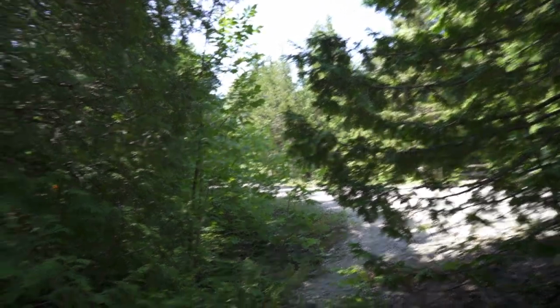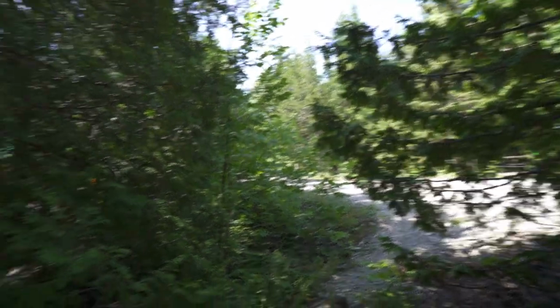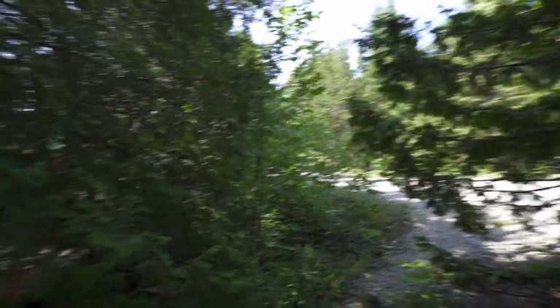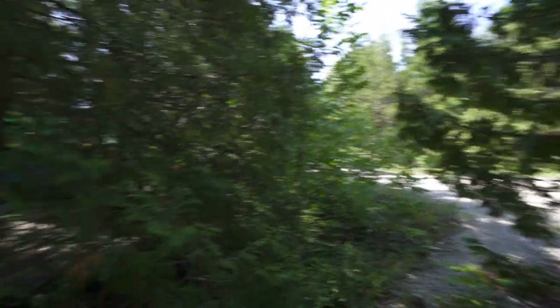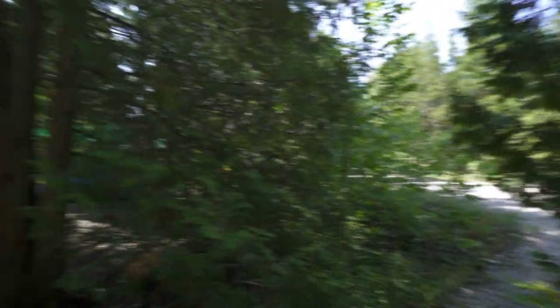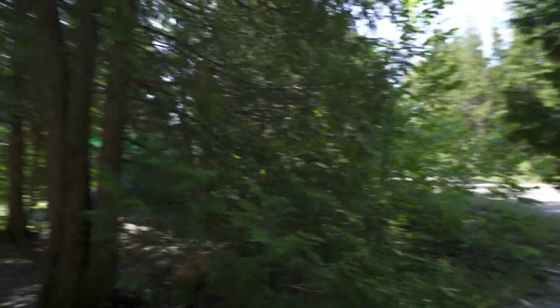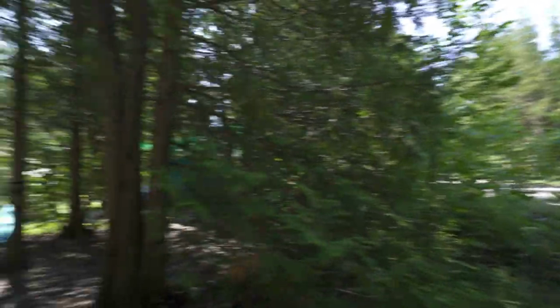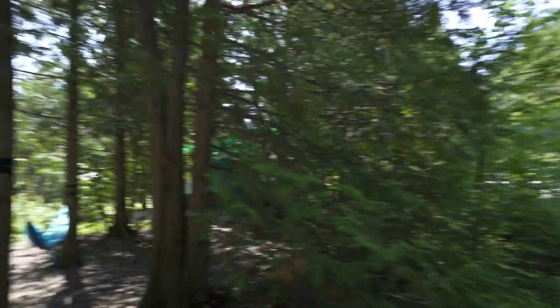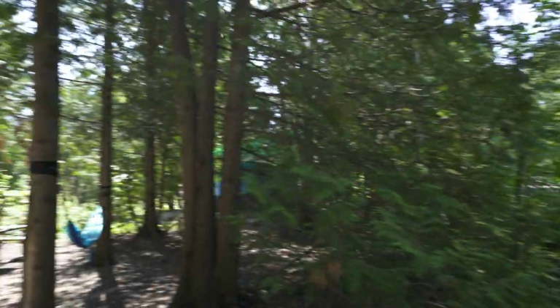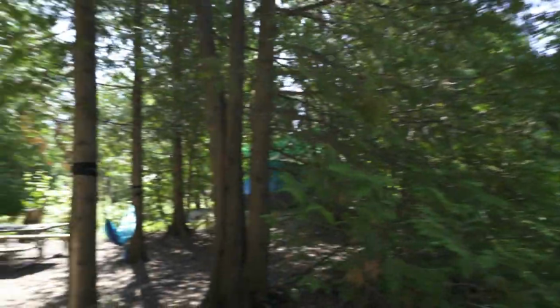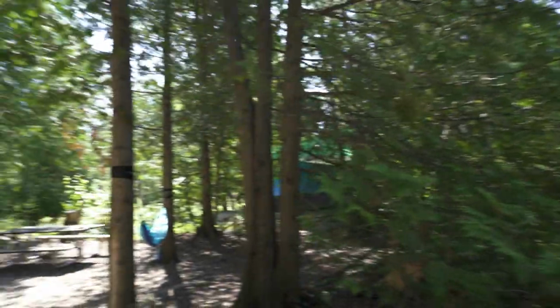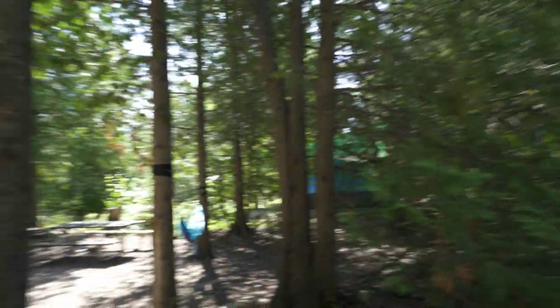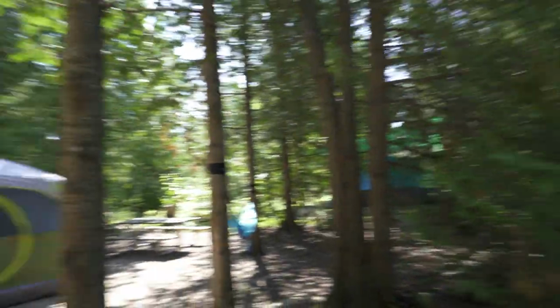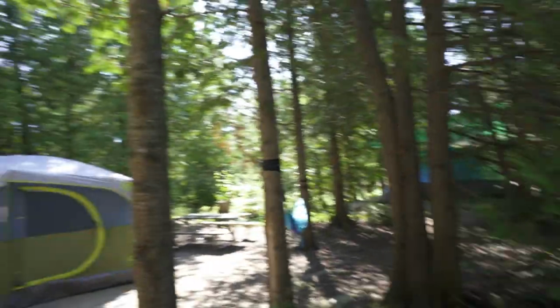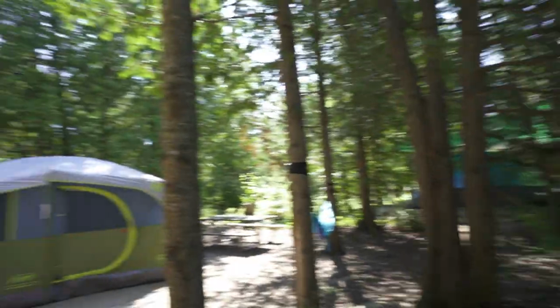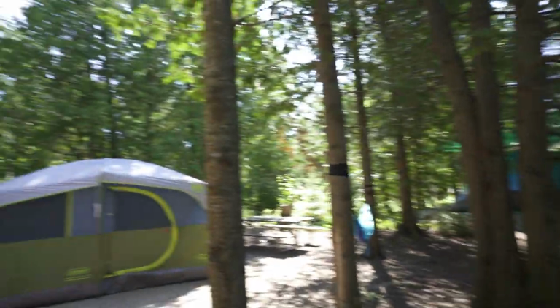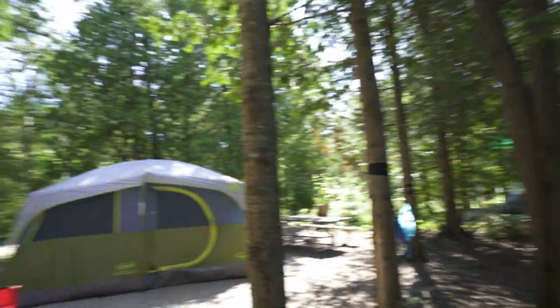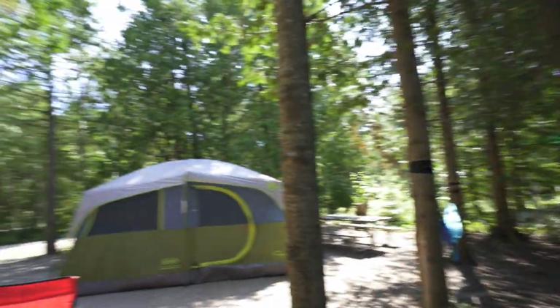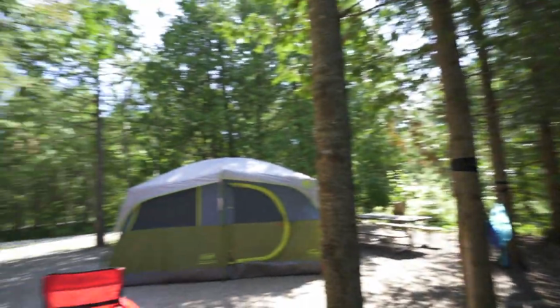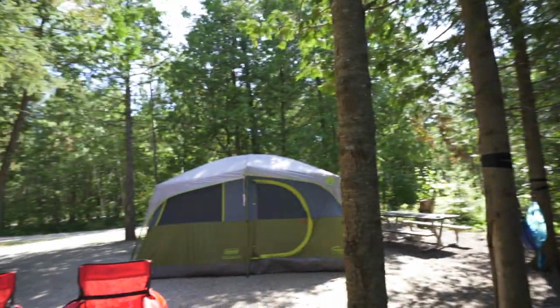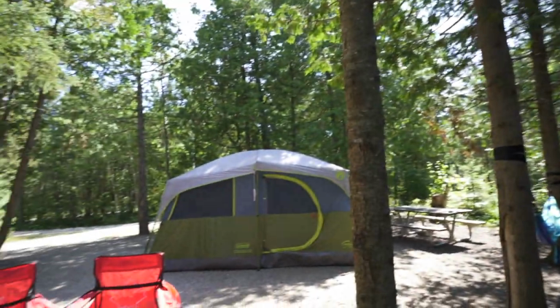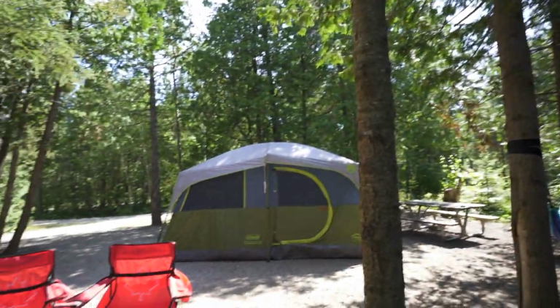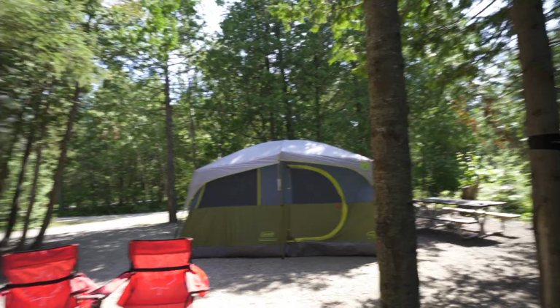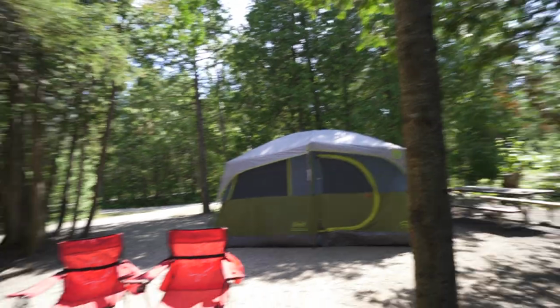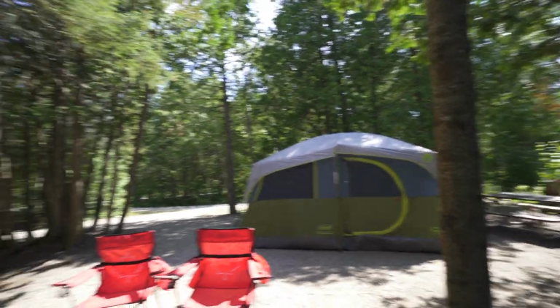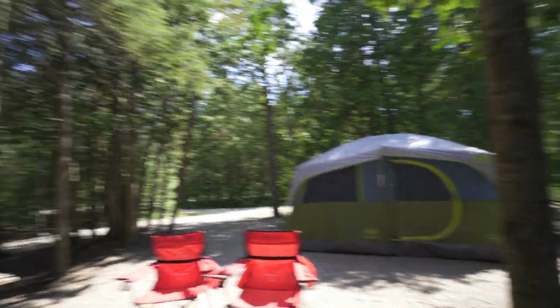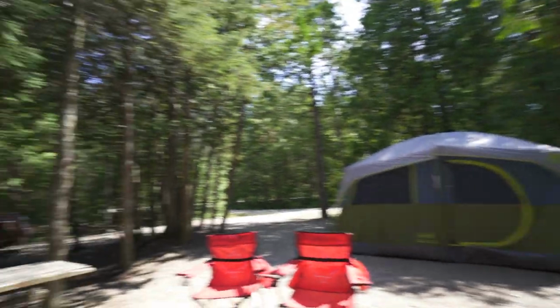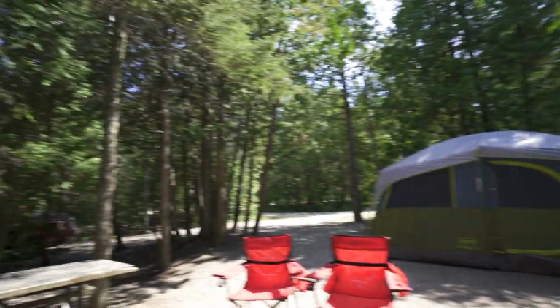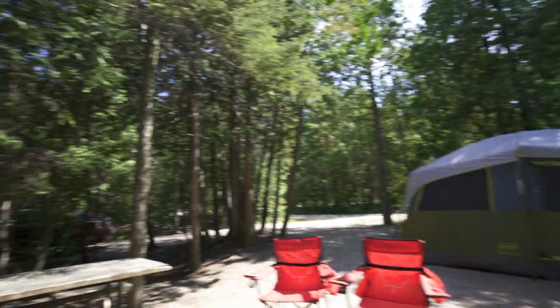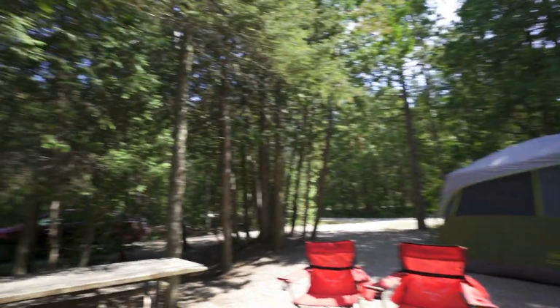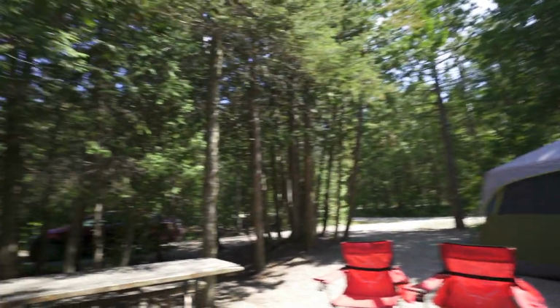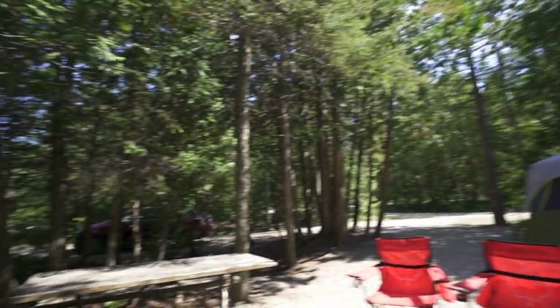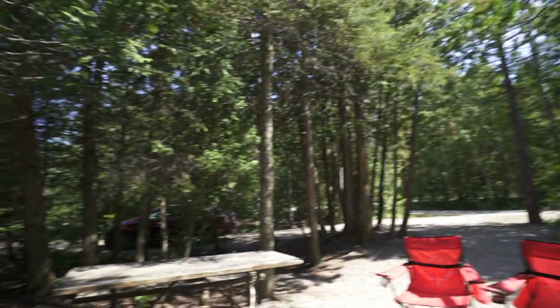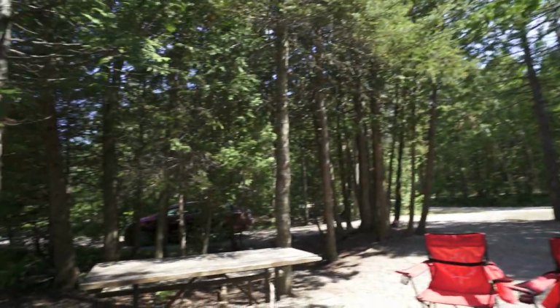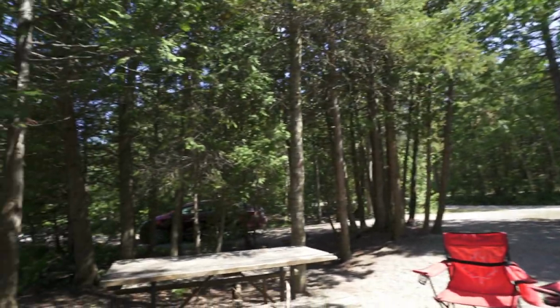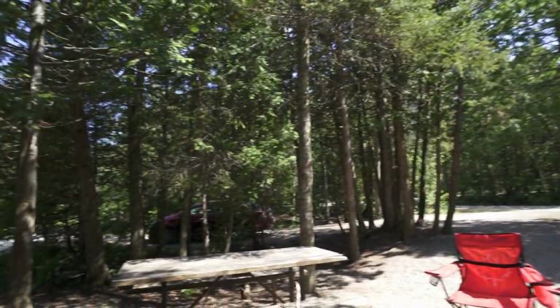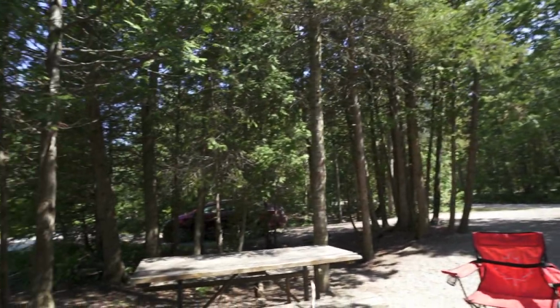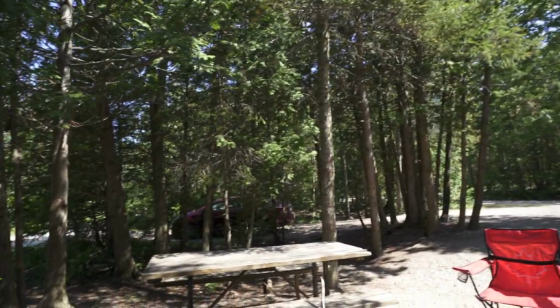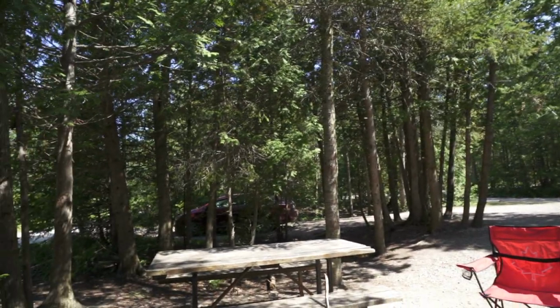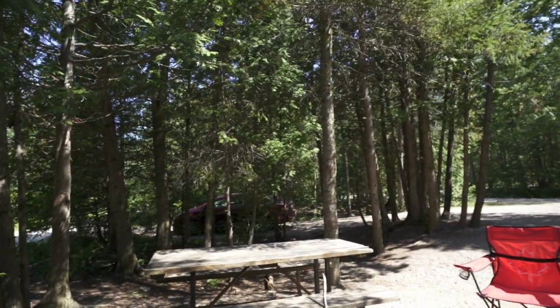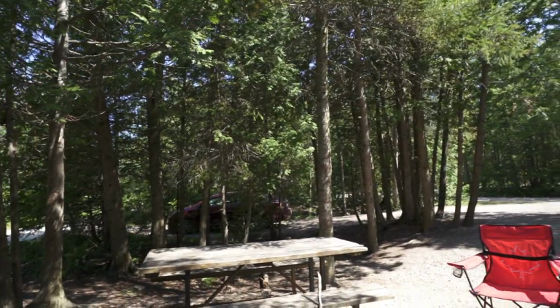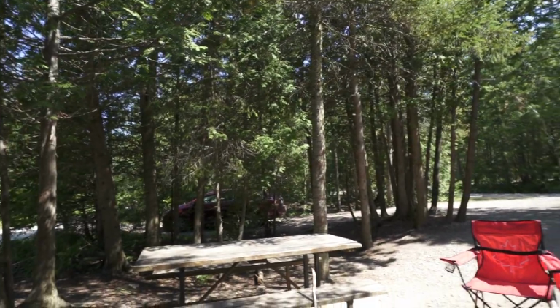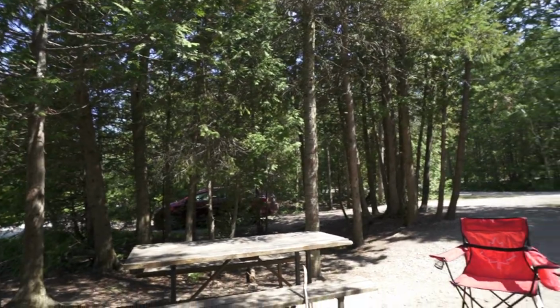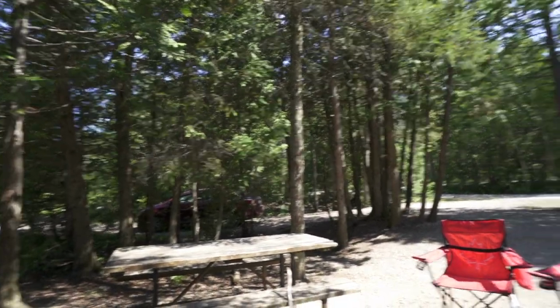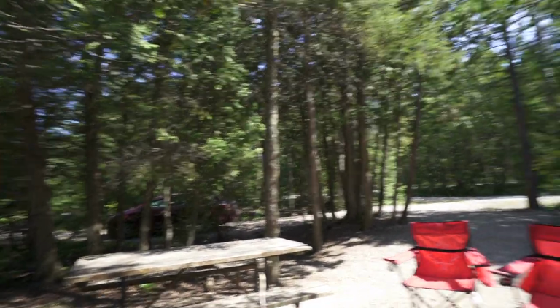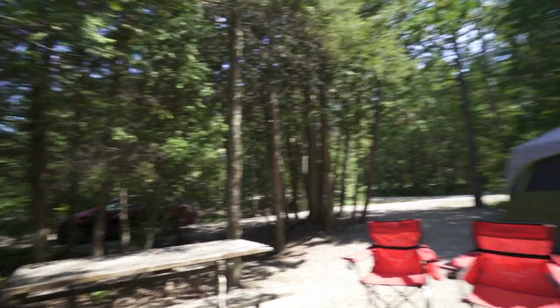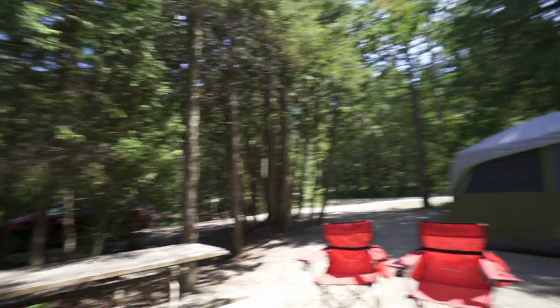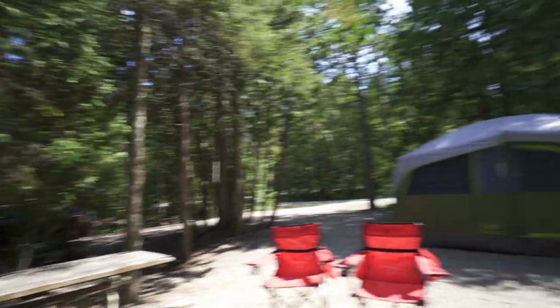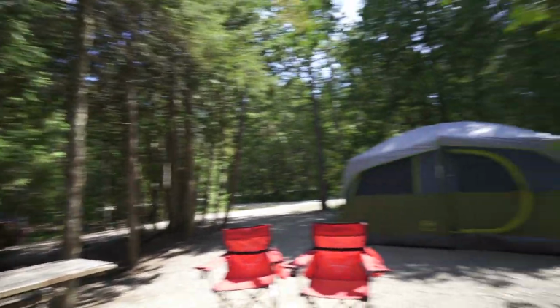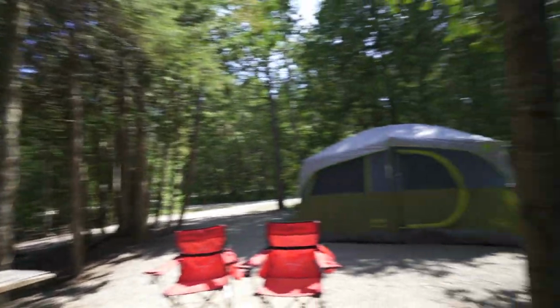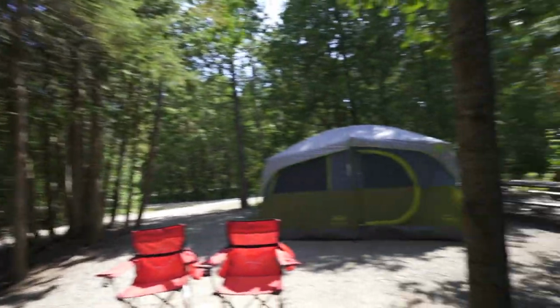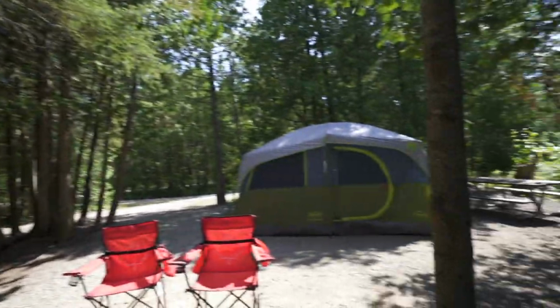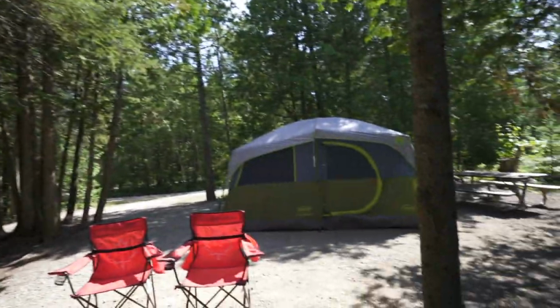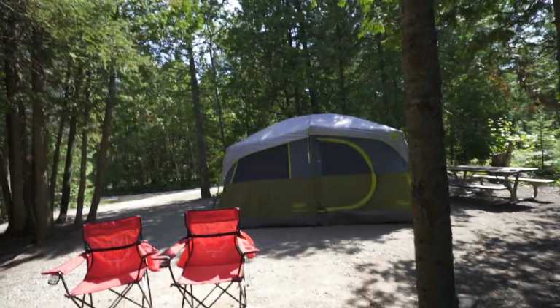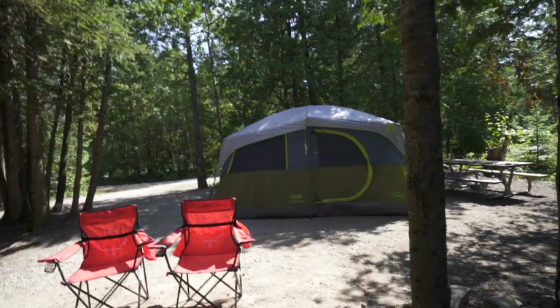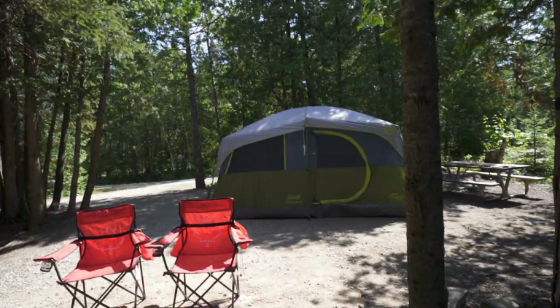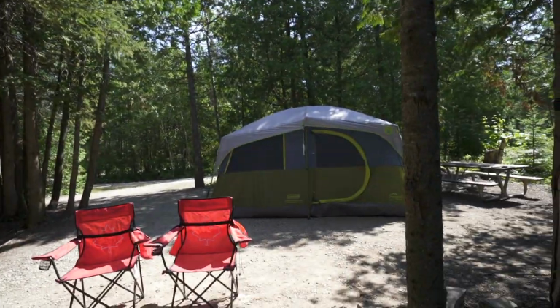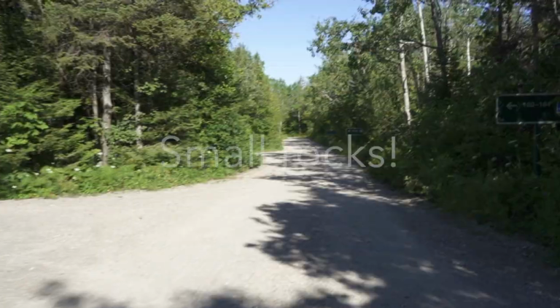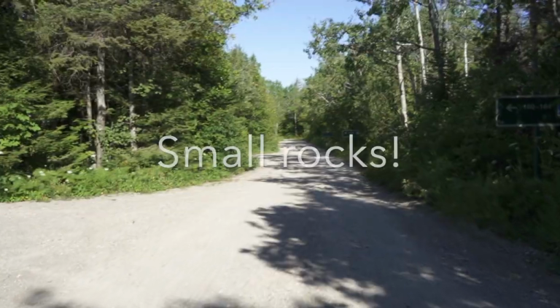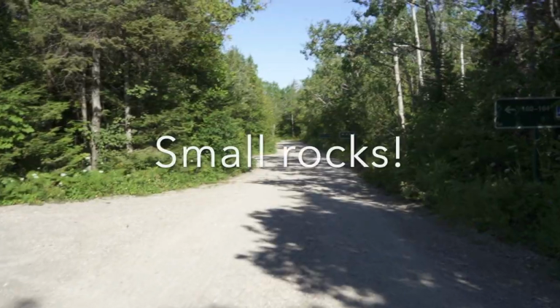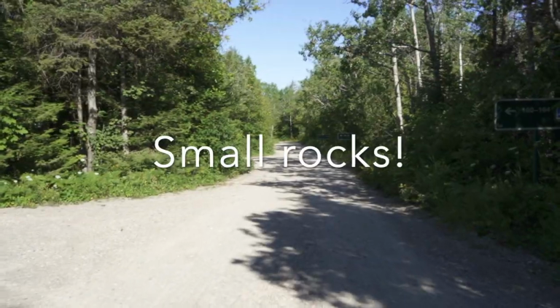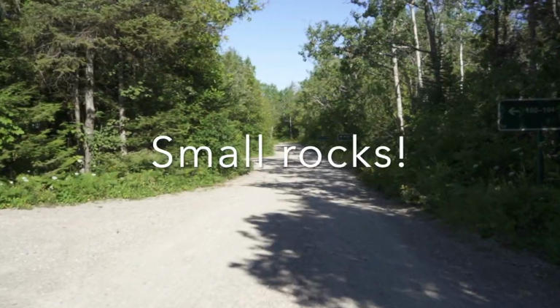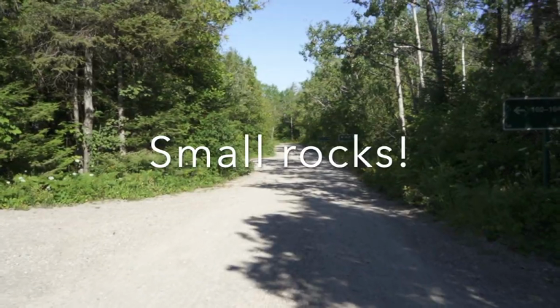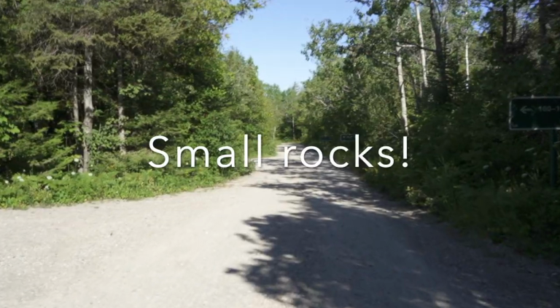I would say this campsite is pretty good. I forgot to mention there is one con, and it is very rocky.